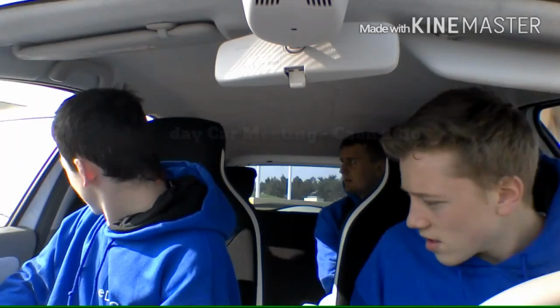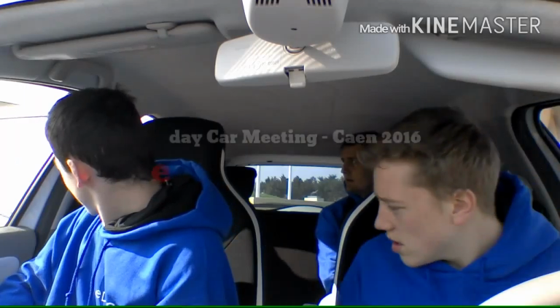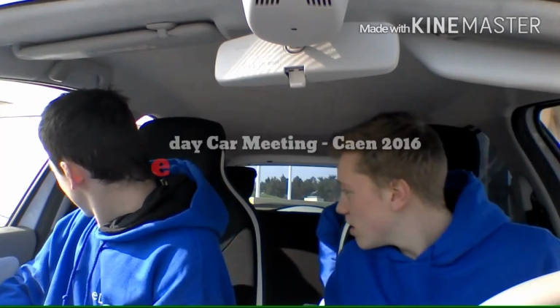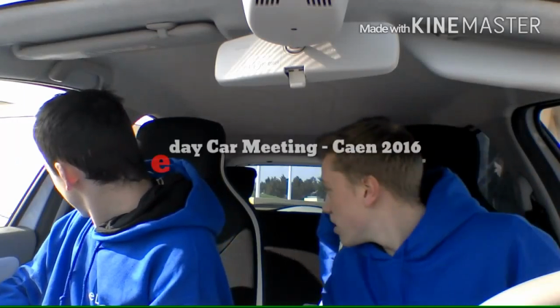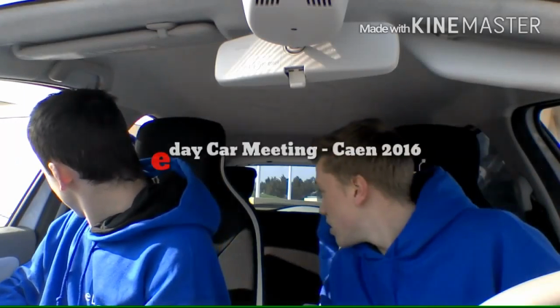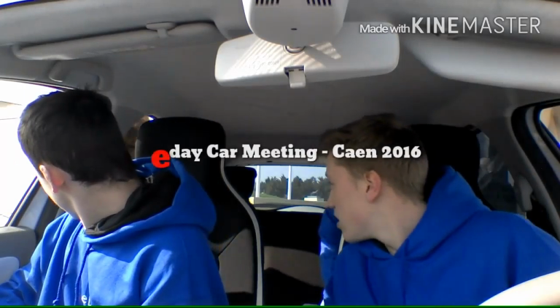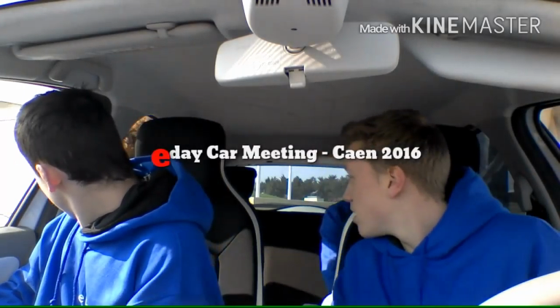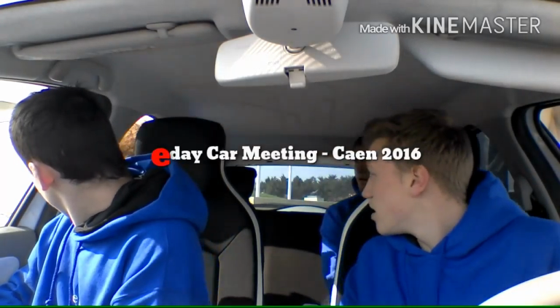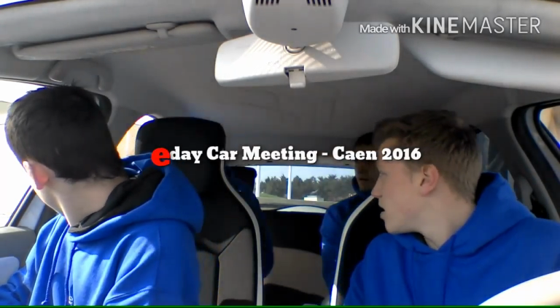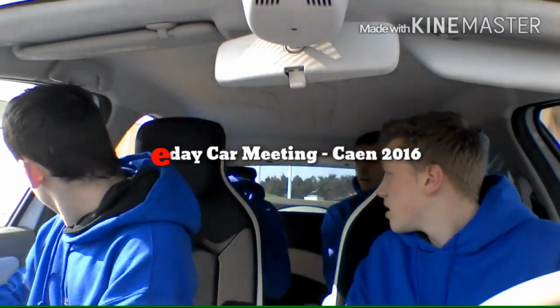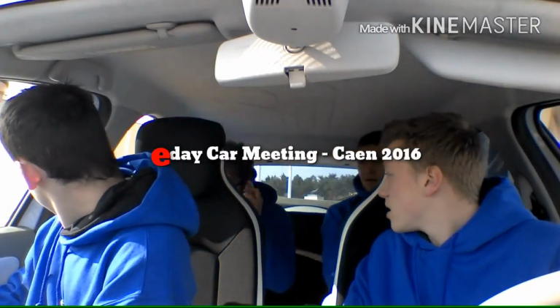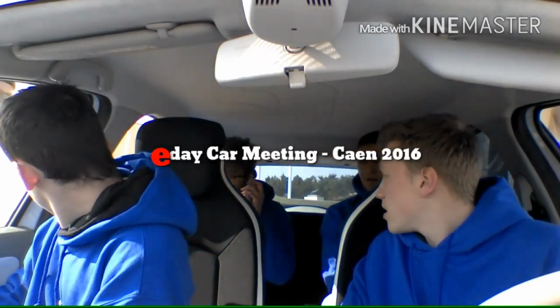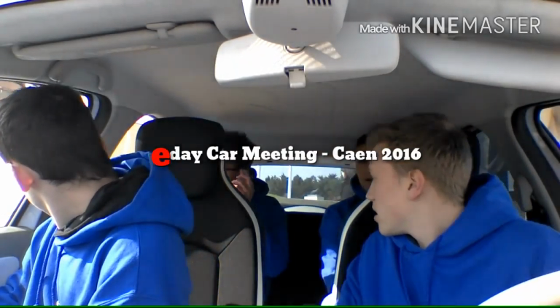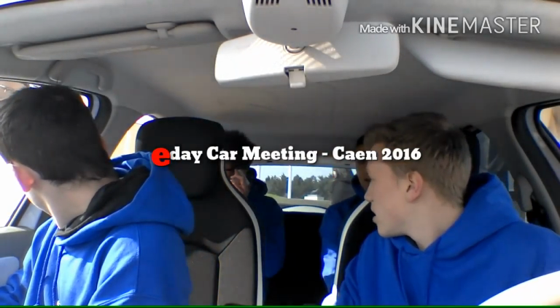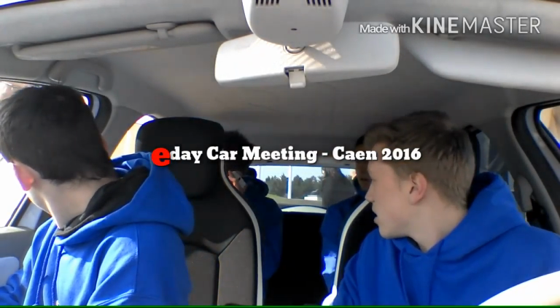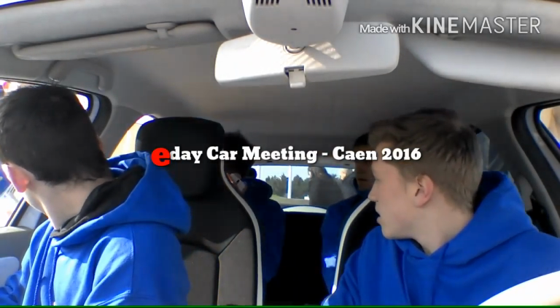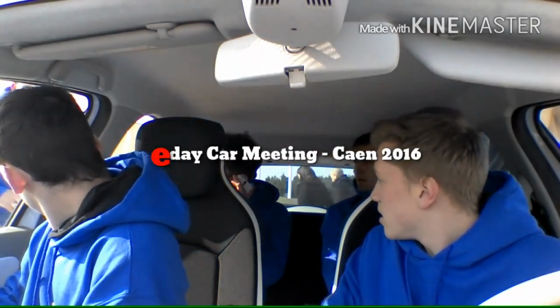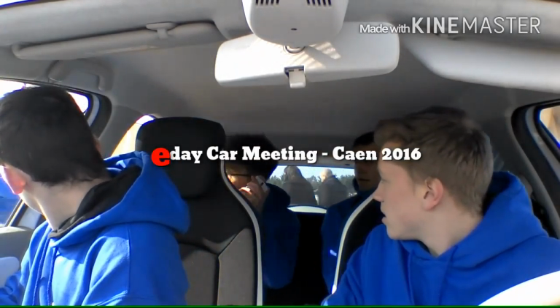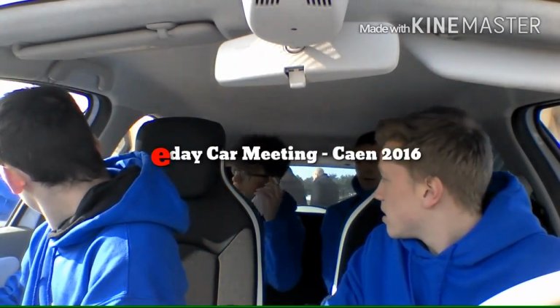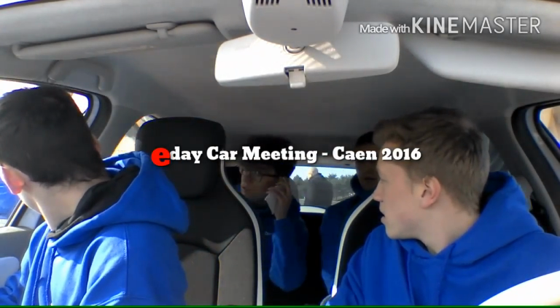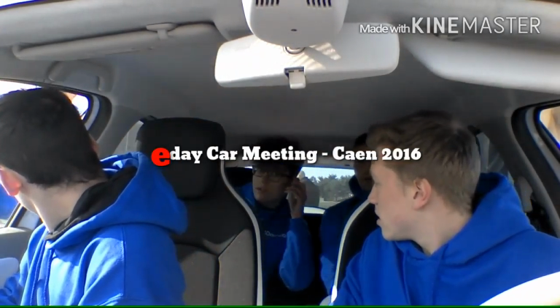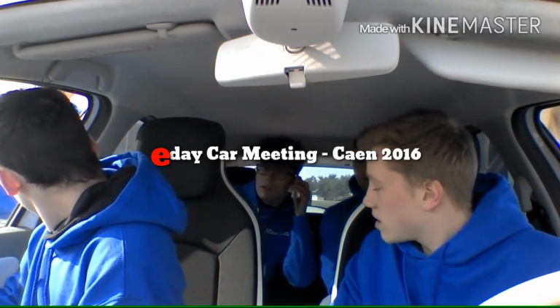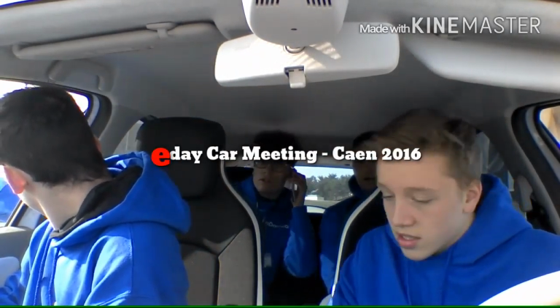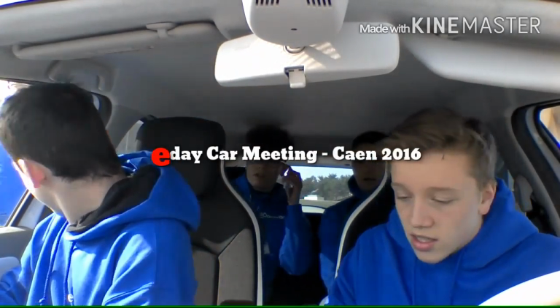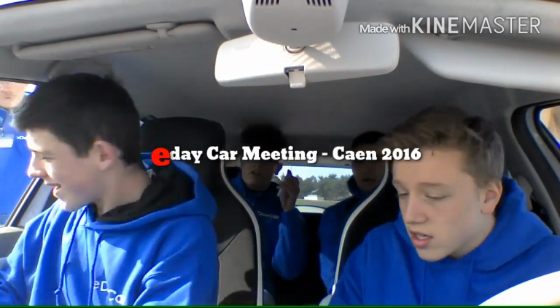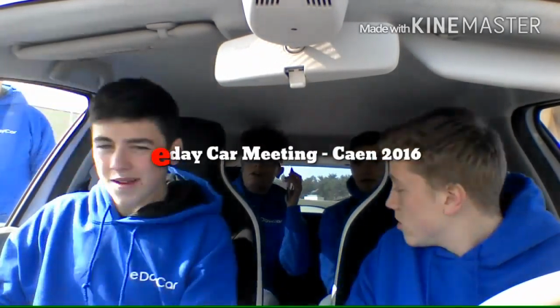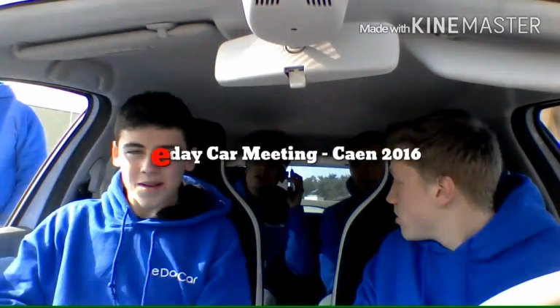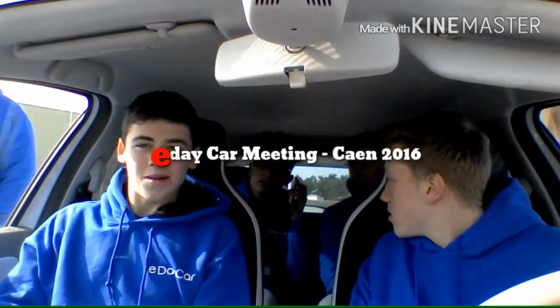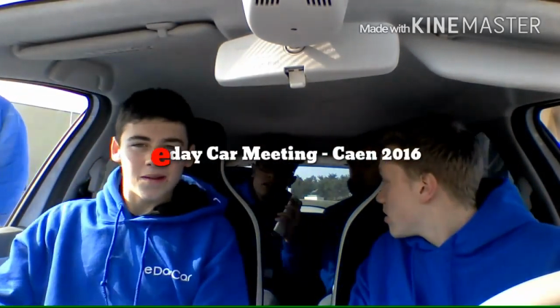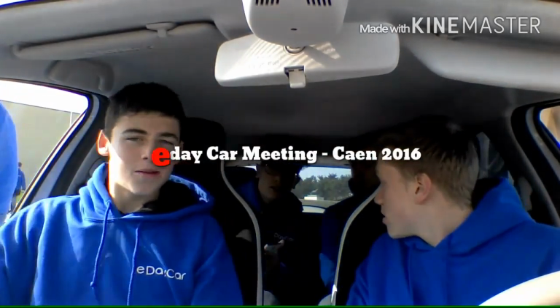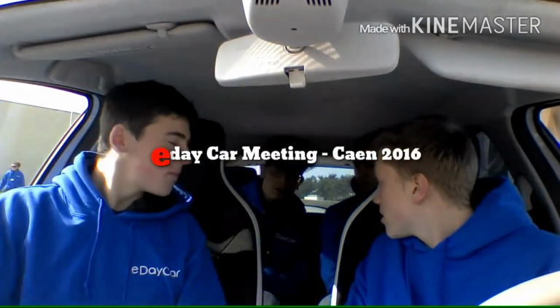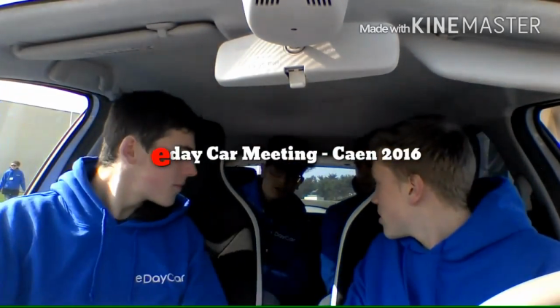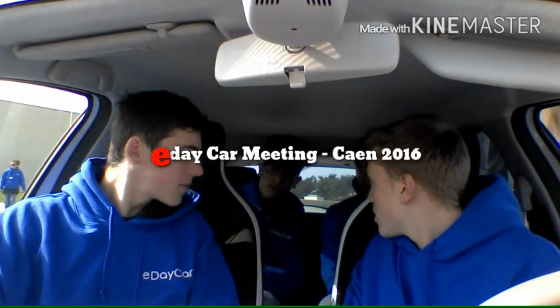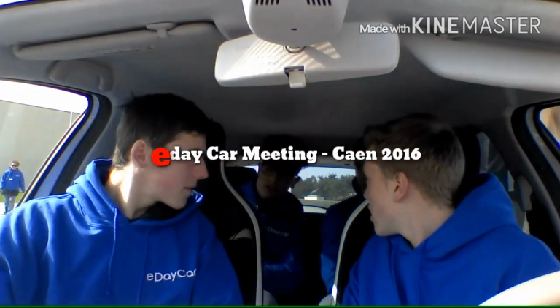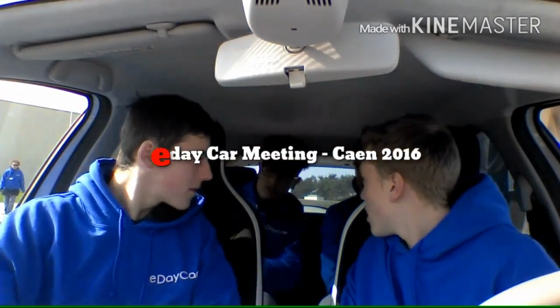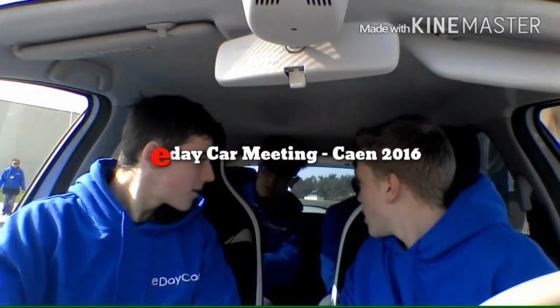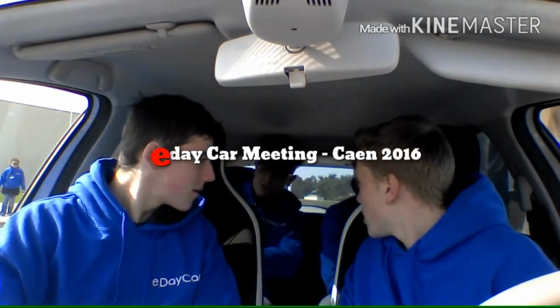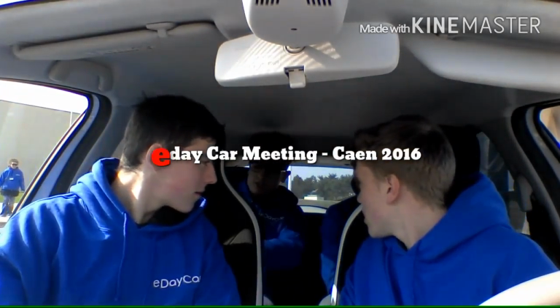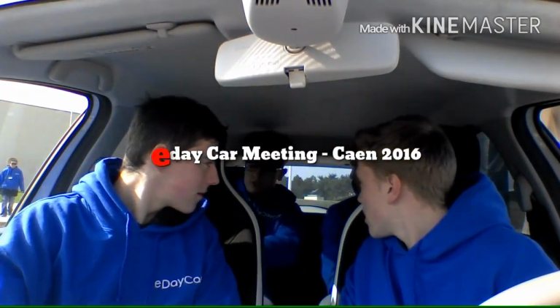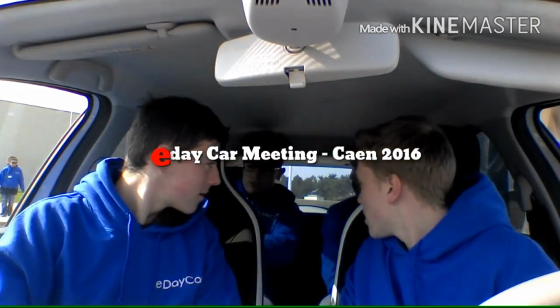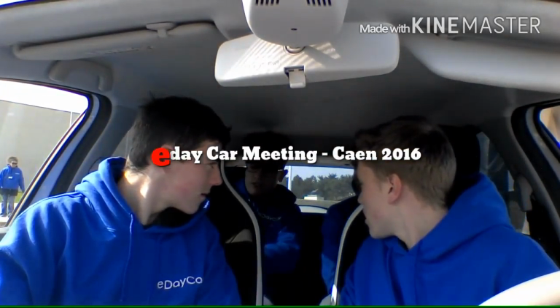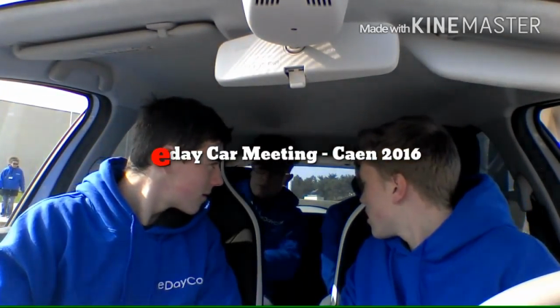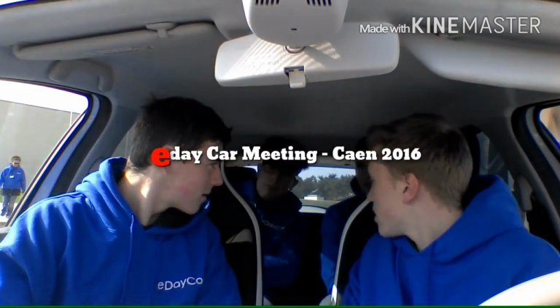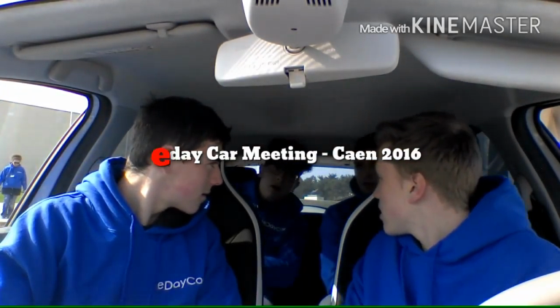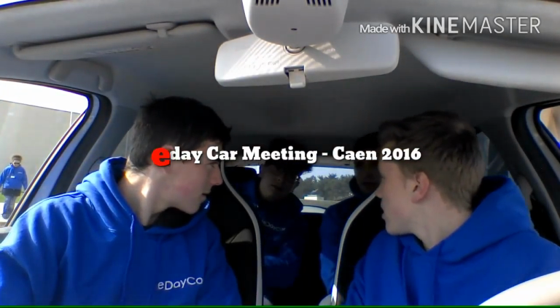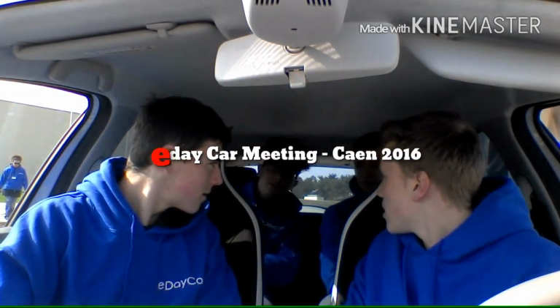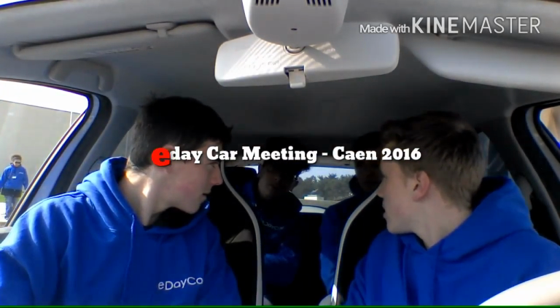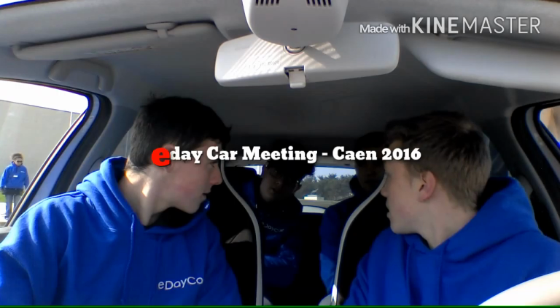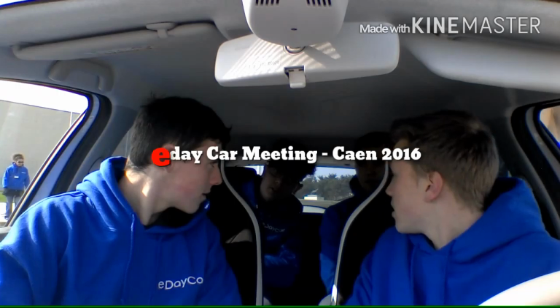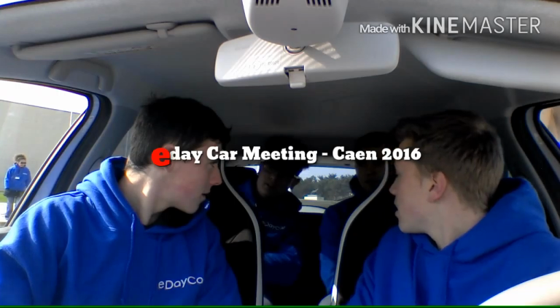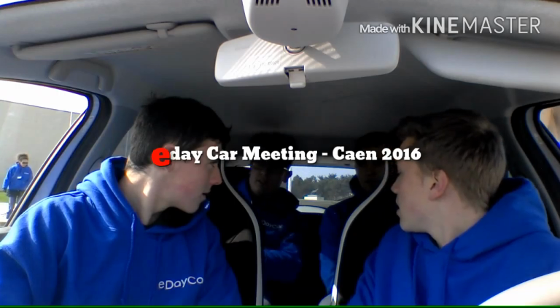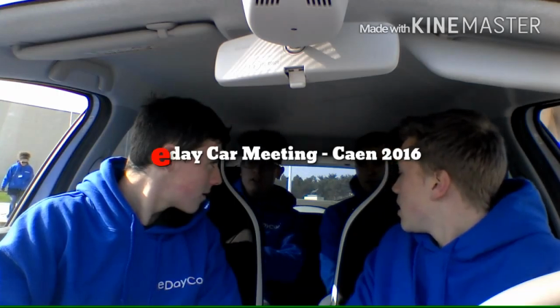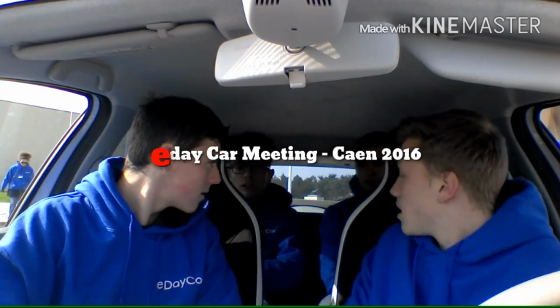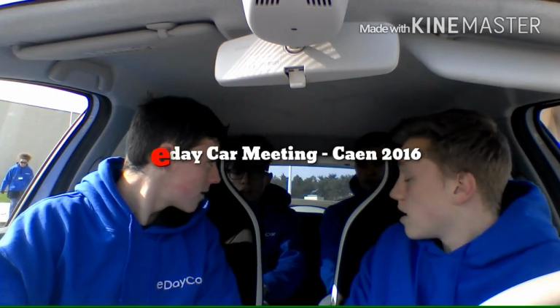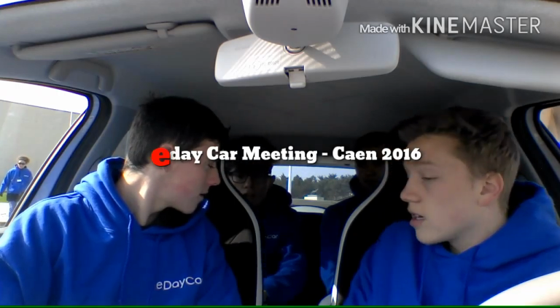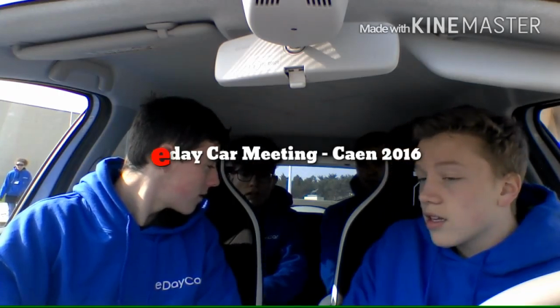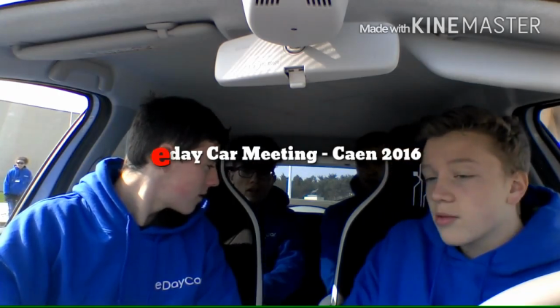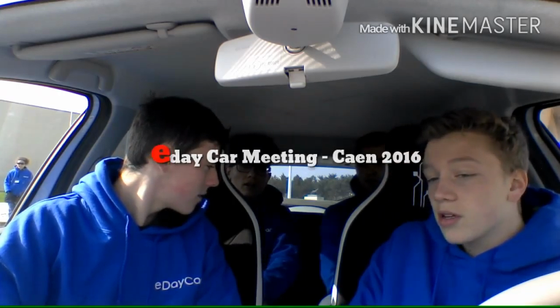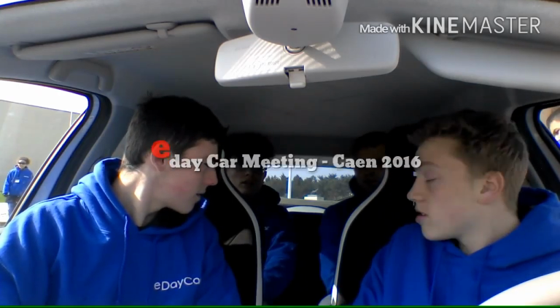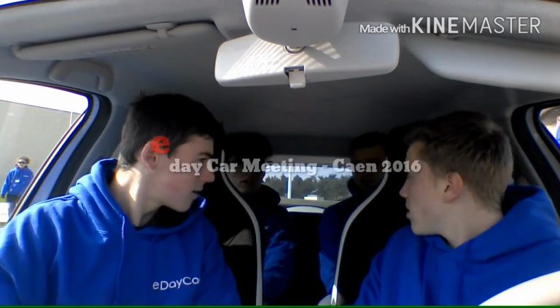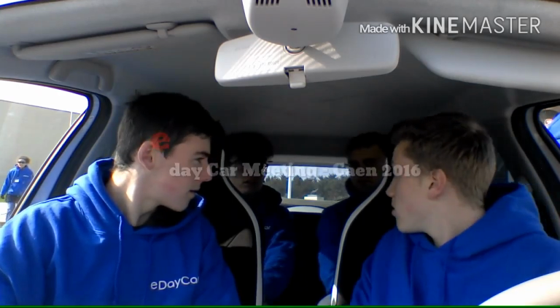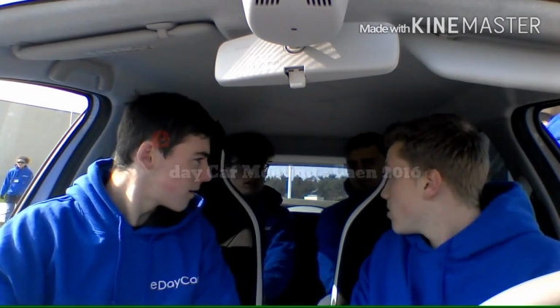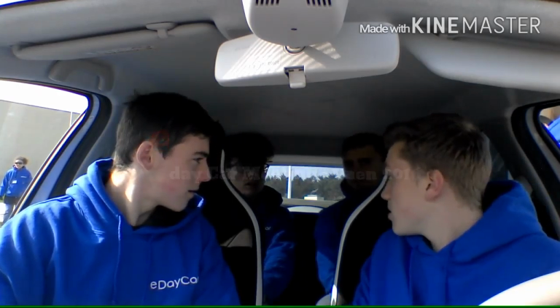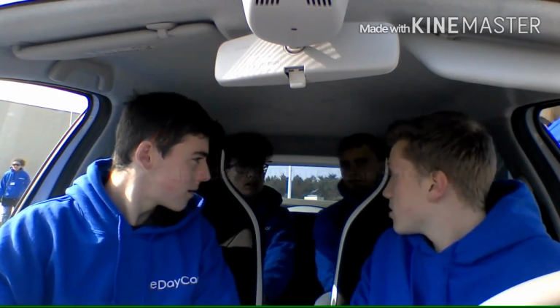Hi, this is Alexei from France. Hi, I'm Shane from Bulgaria. Hi, I'm Pierre-Olivier from France. And this is Simone from Italy.